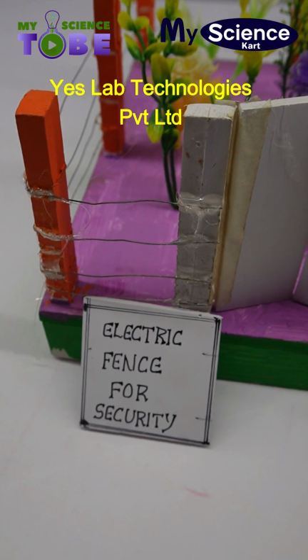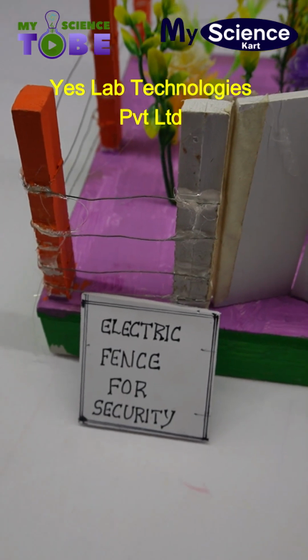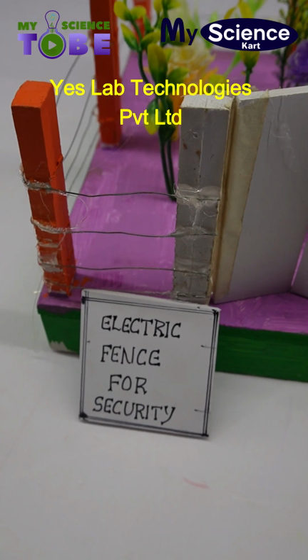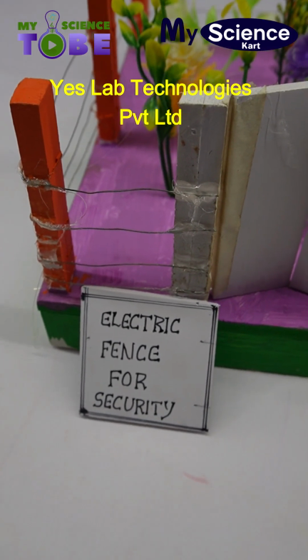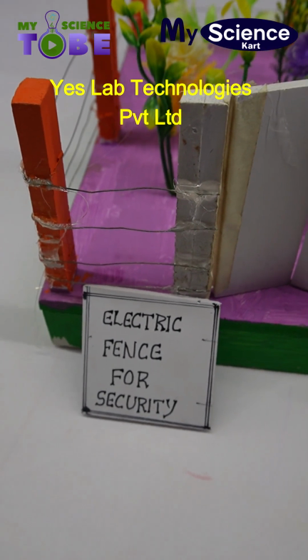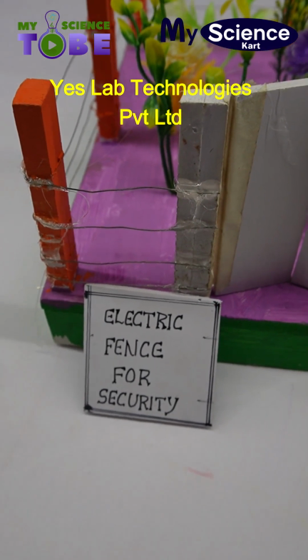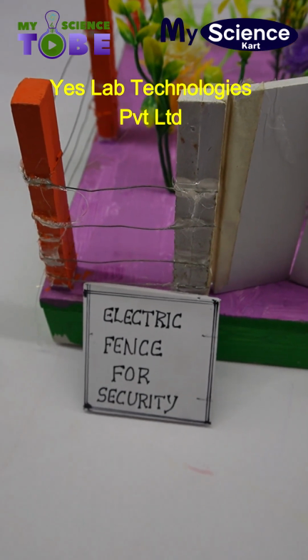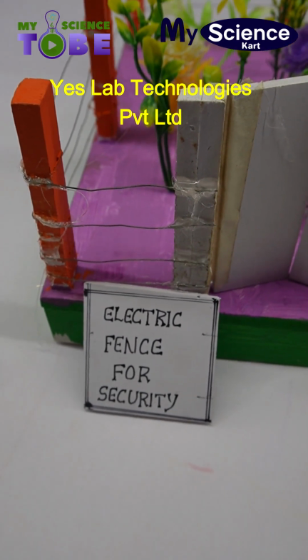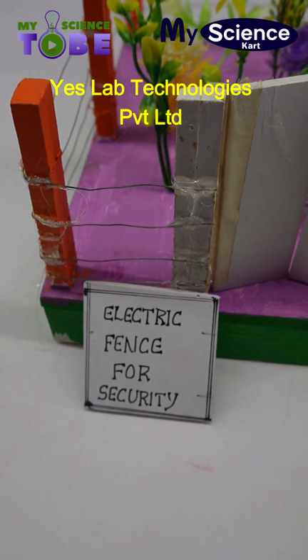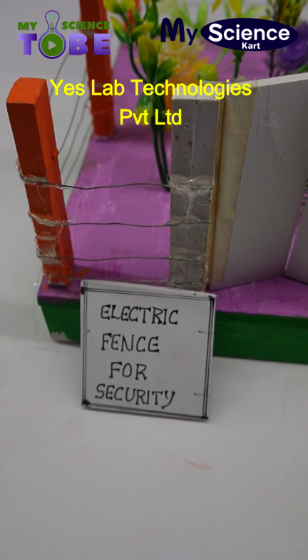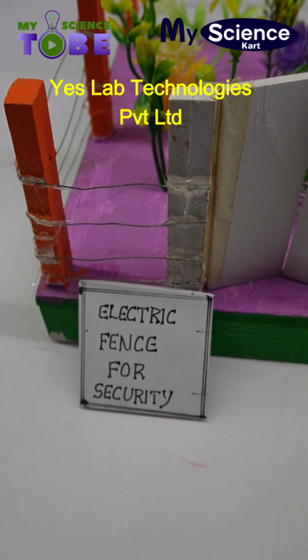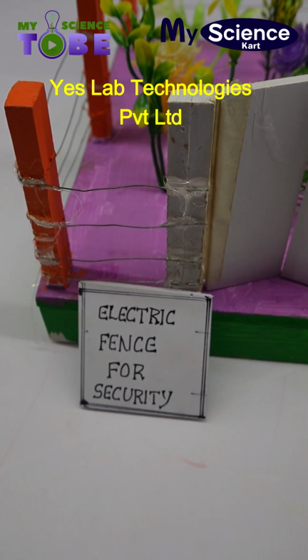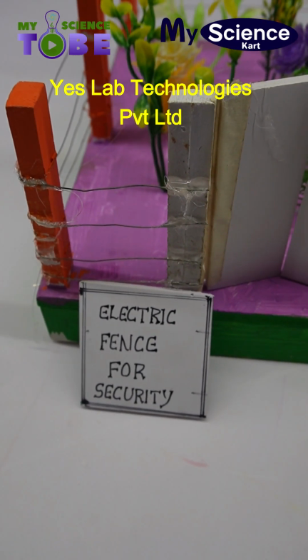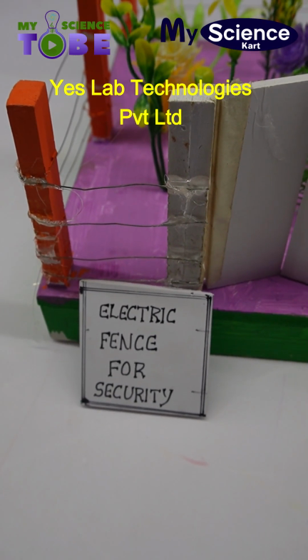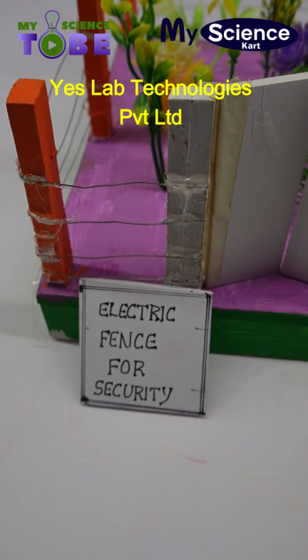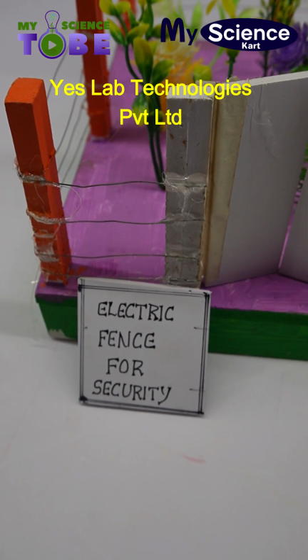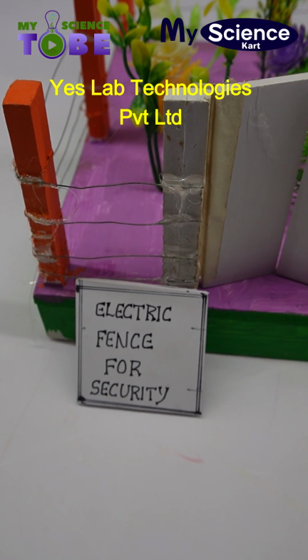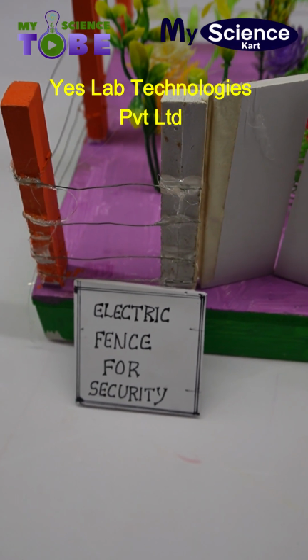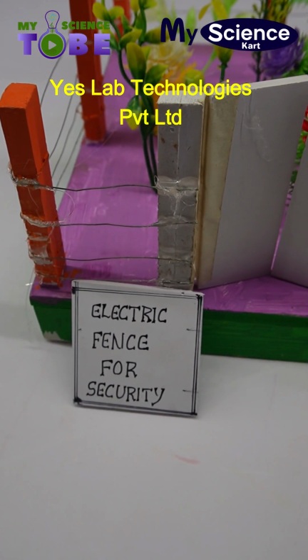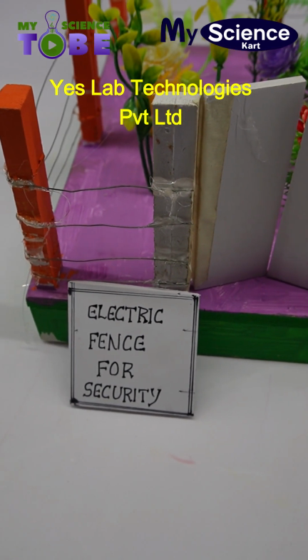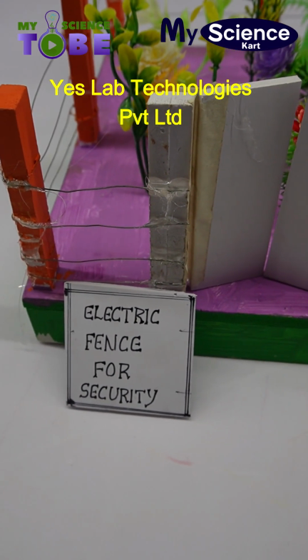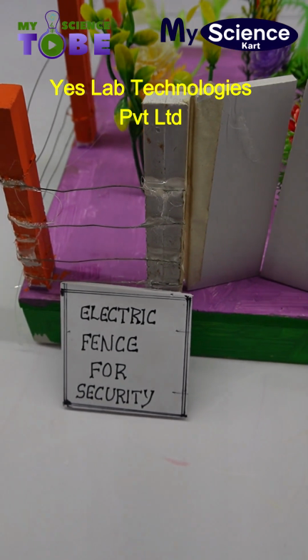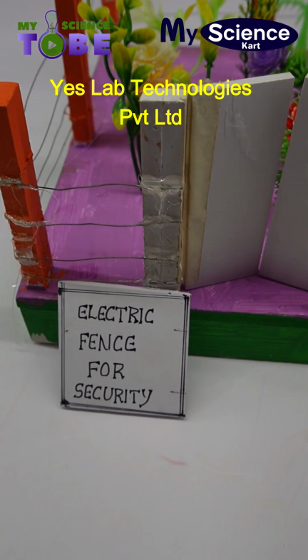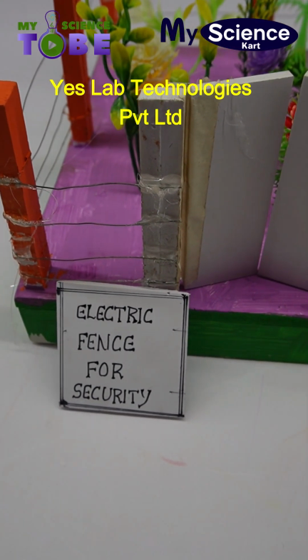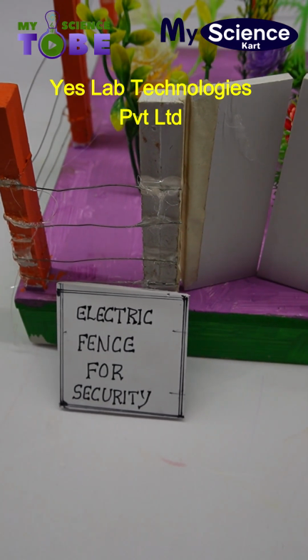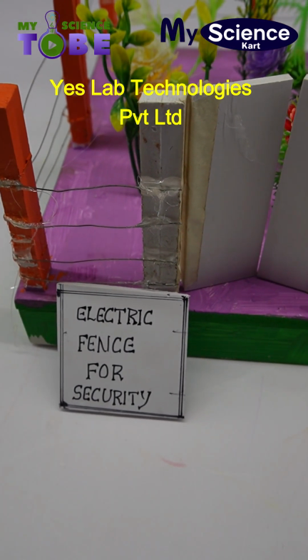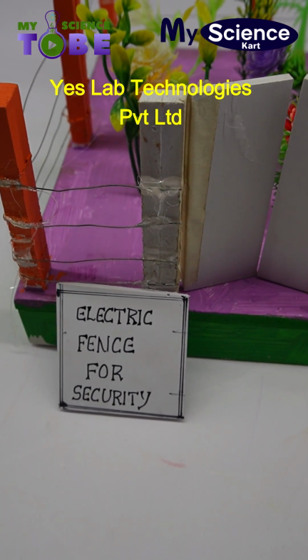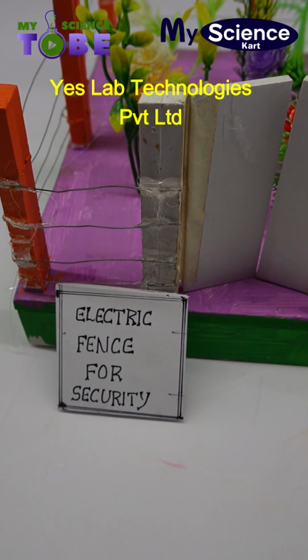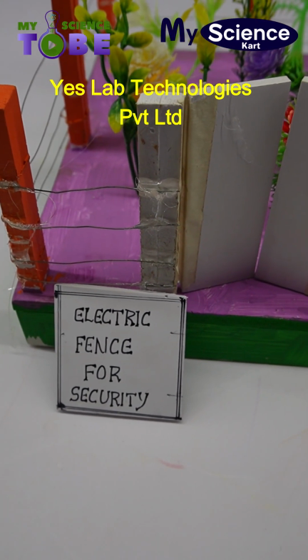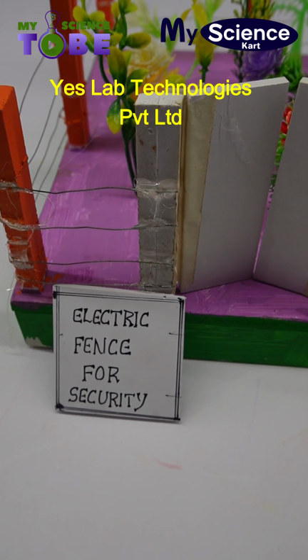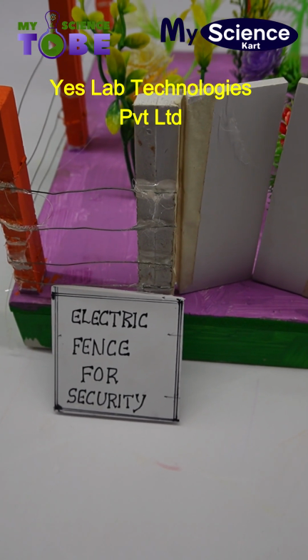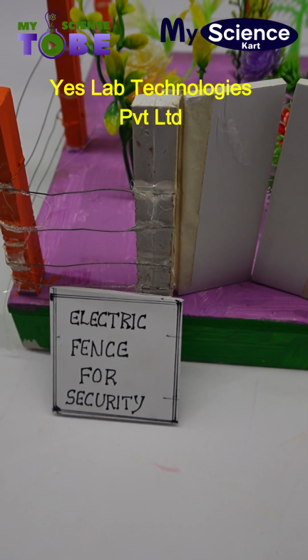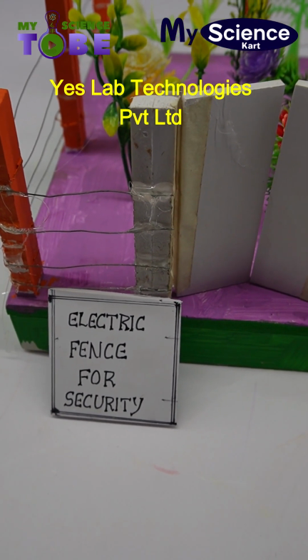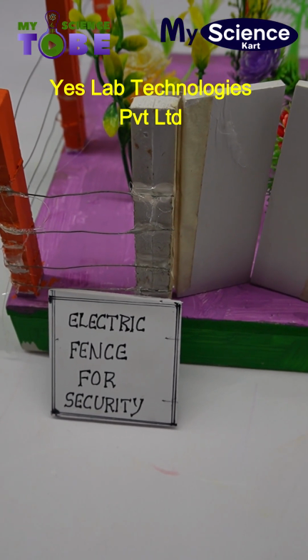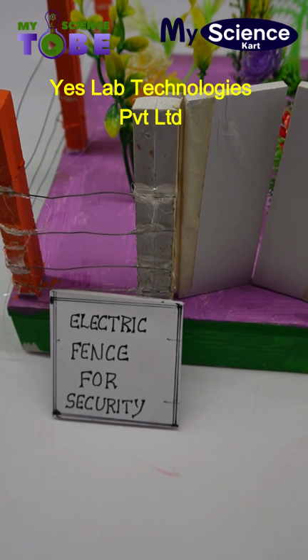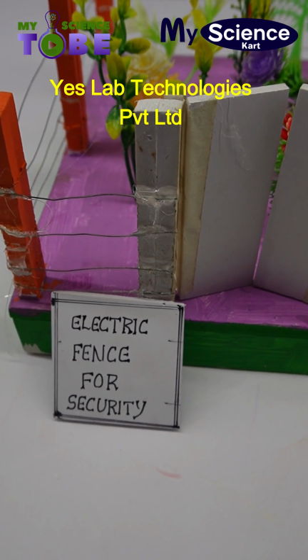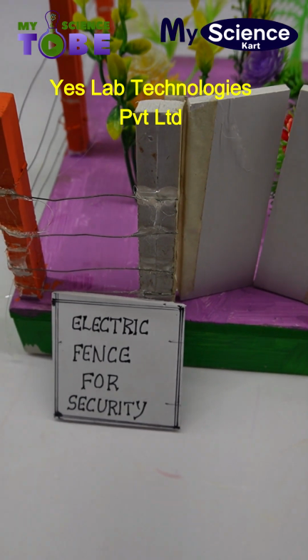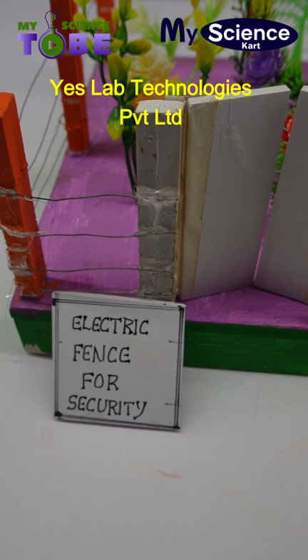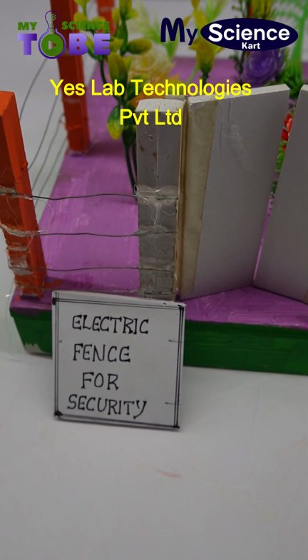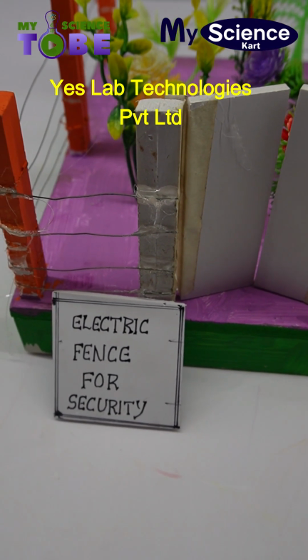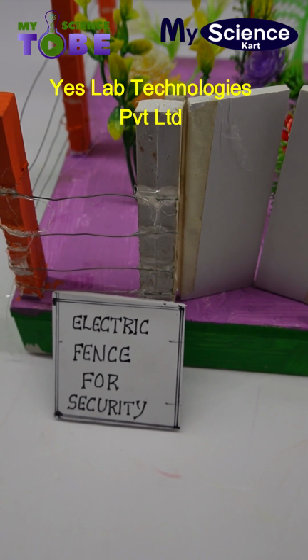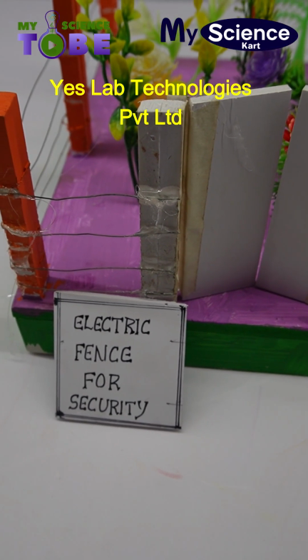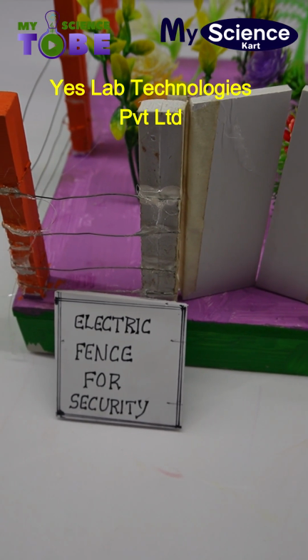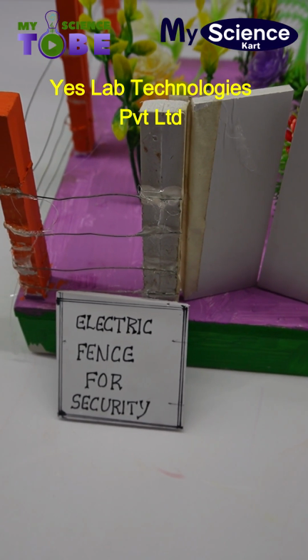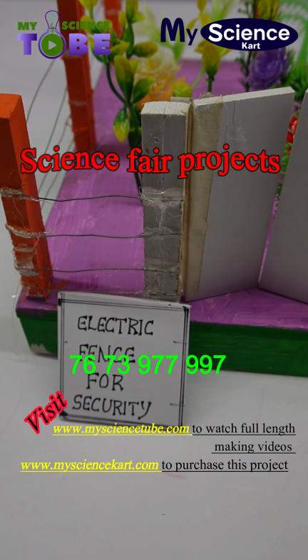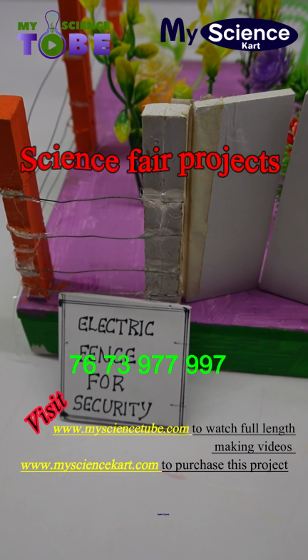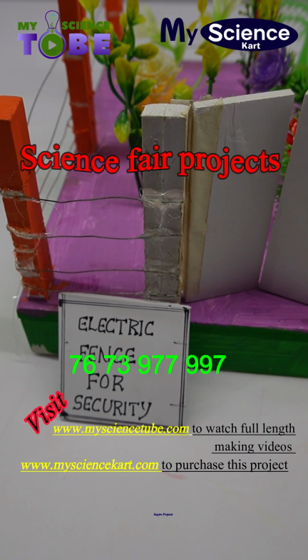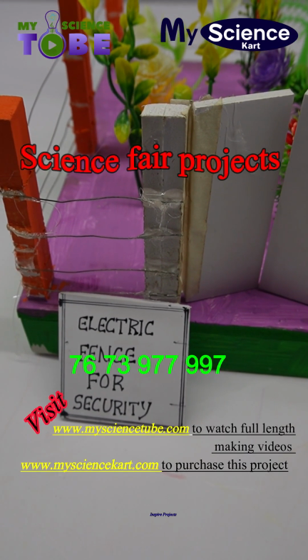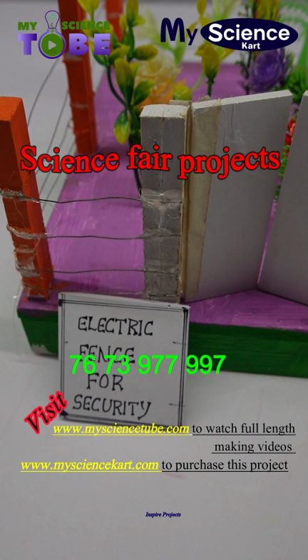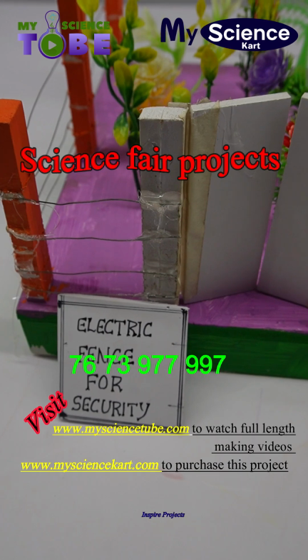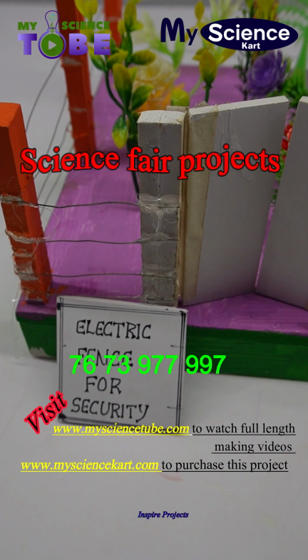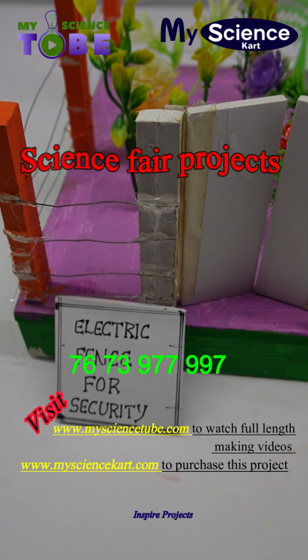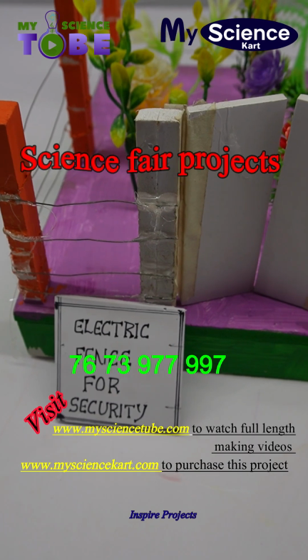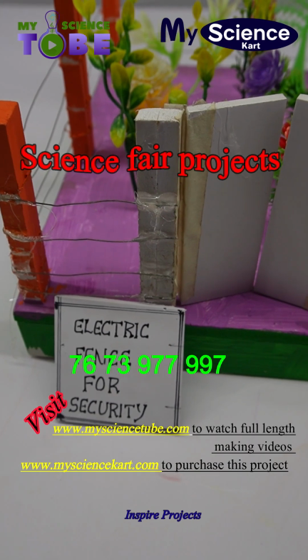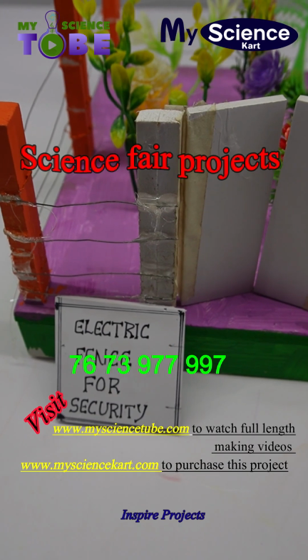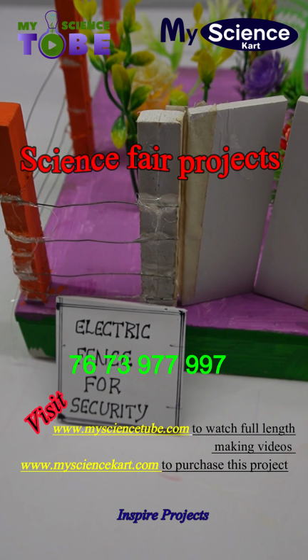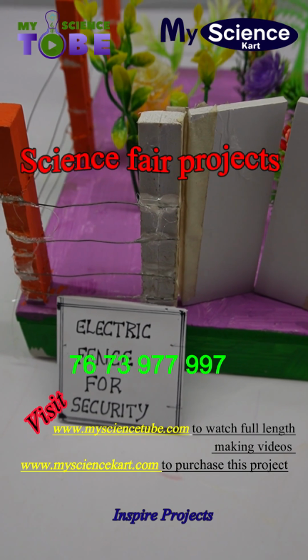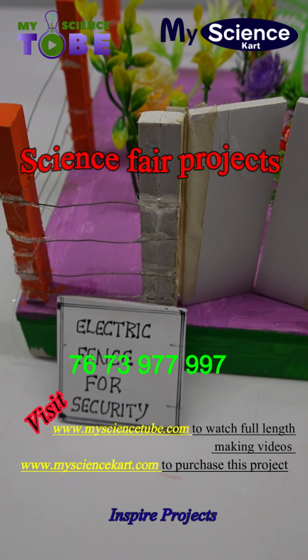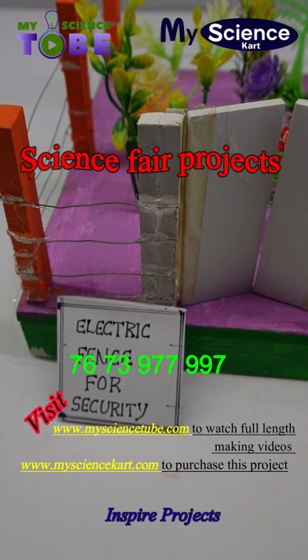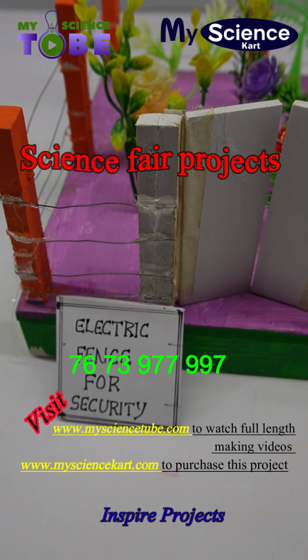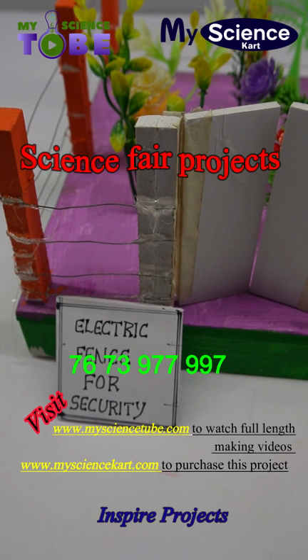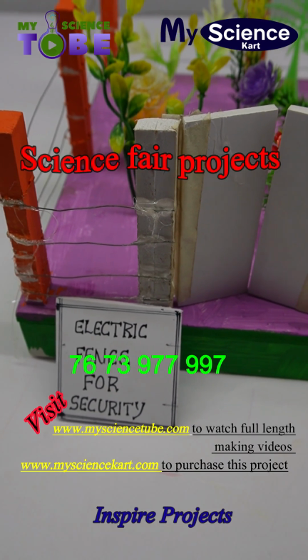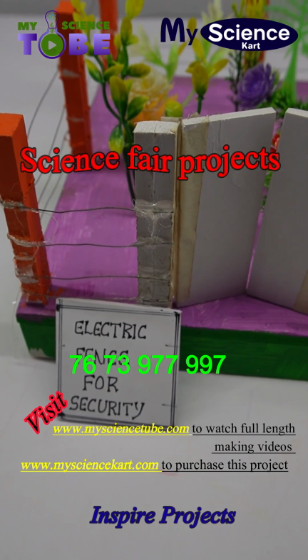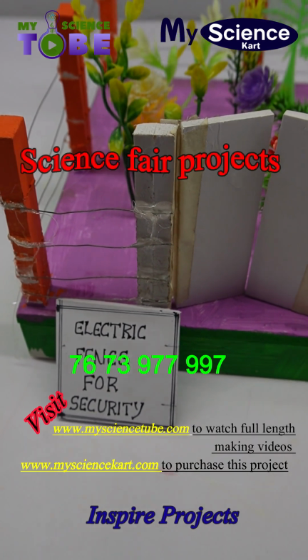Hi all, this is Eslav Vijayvada. This is a demonstration project on electric fence for security.